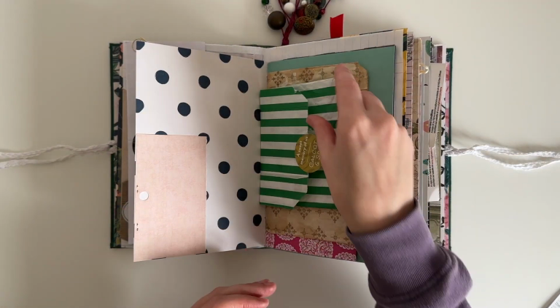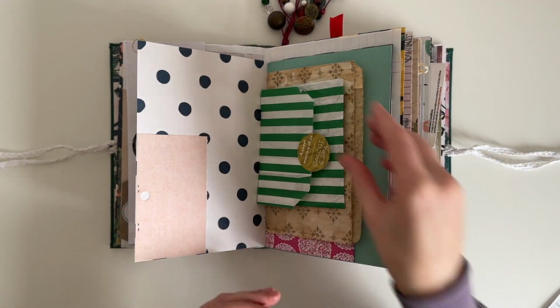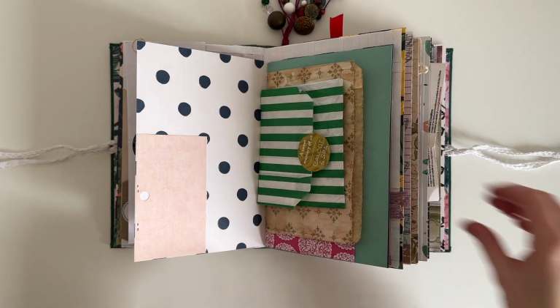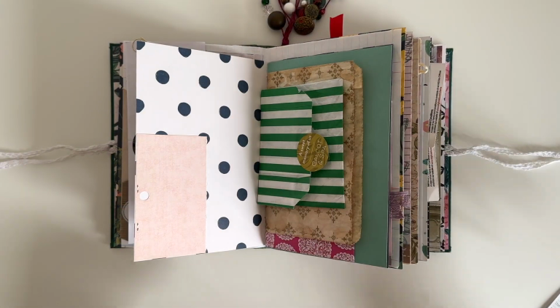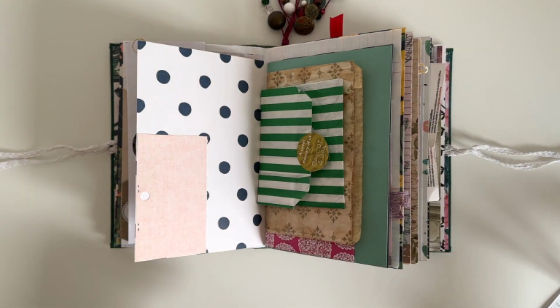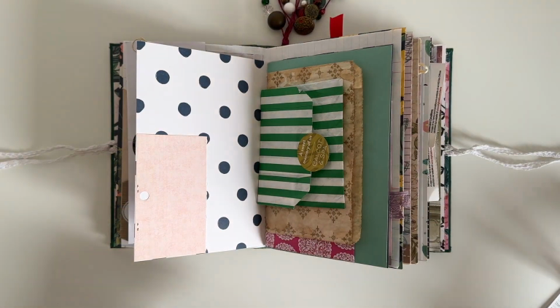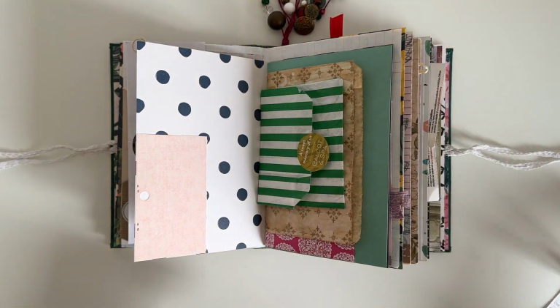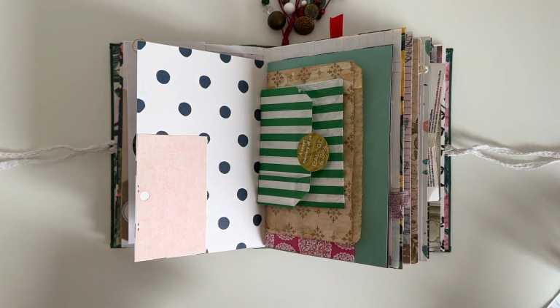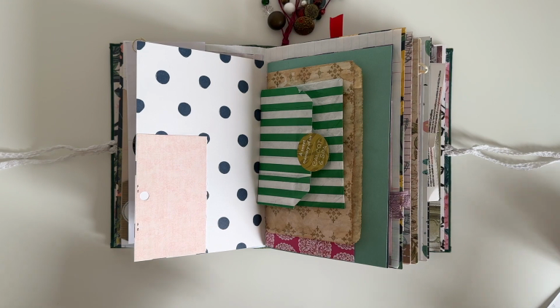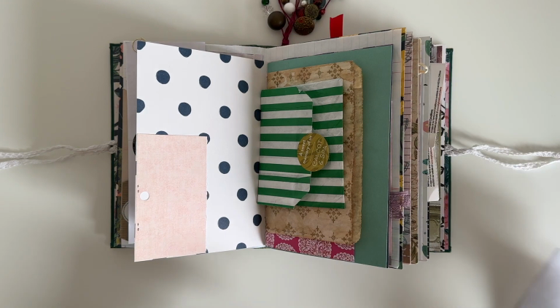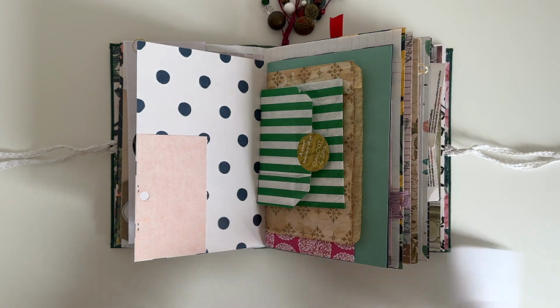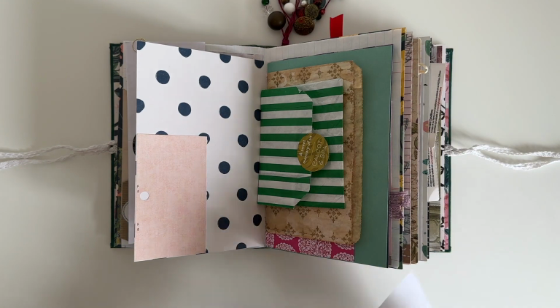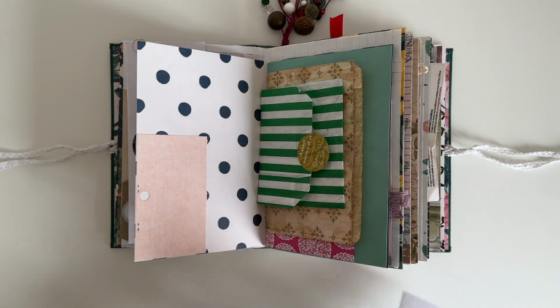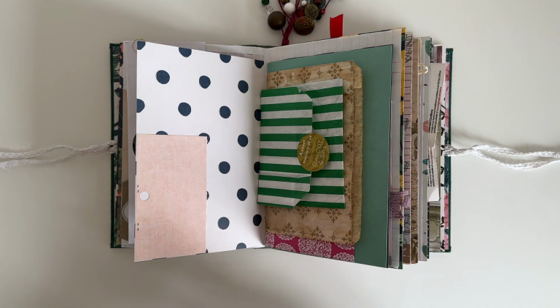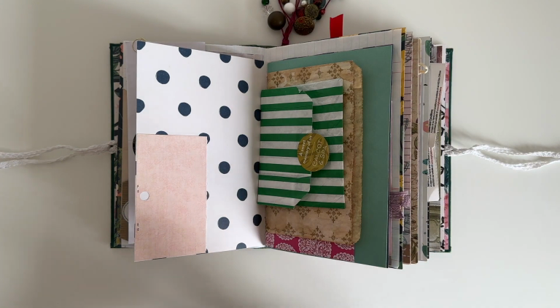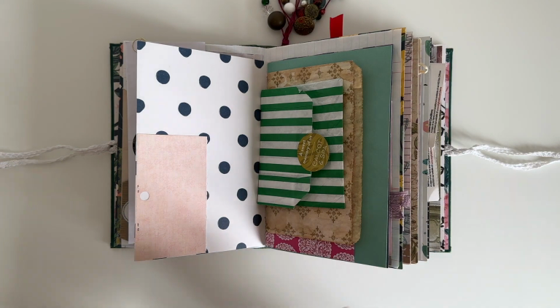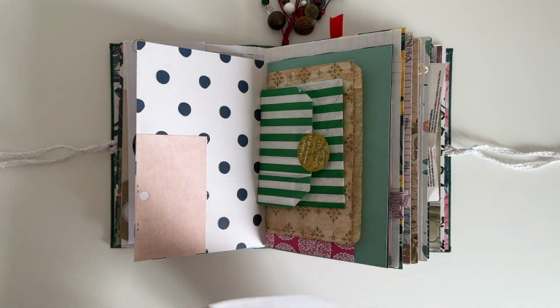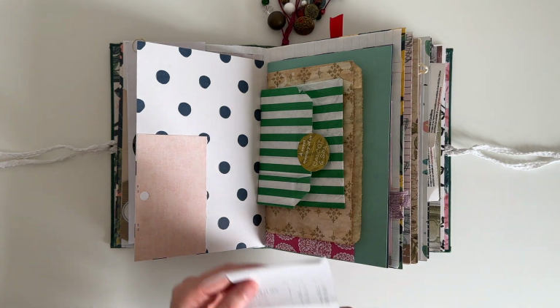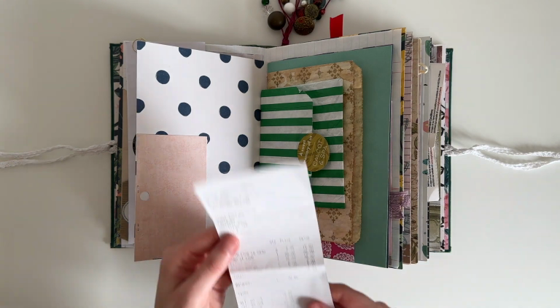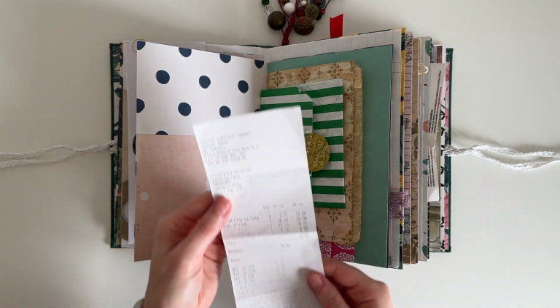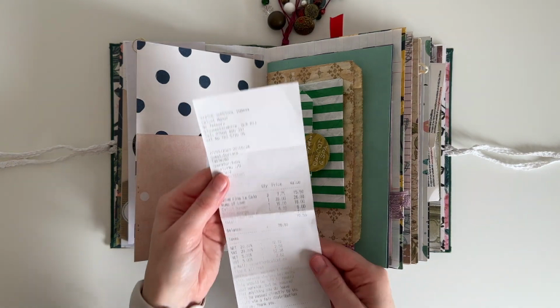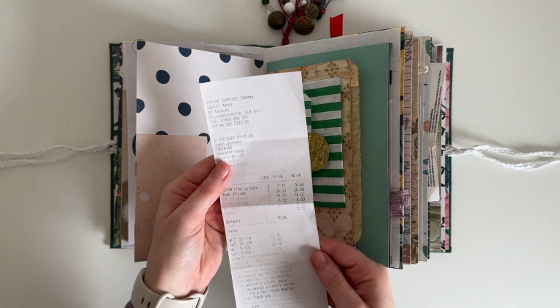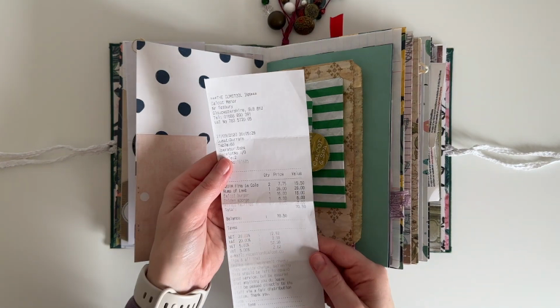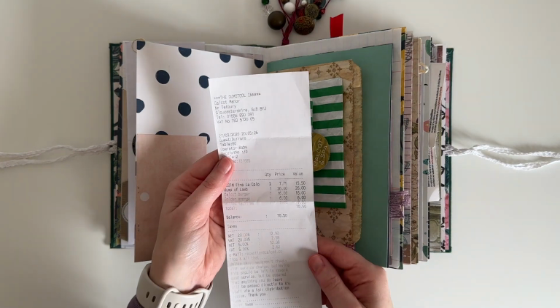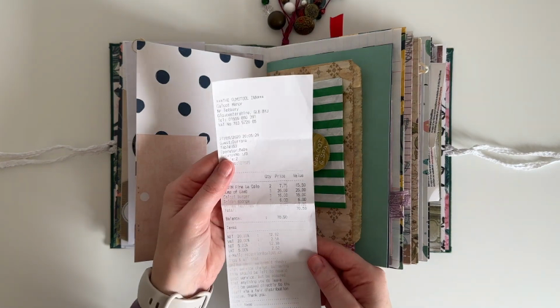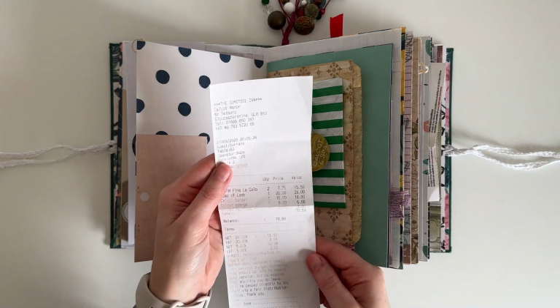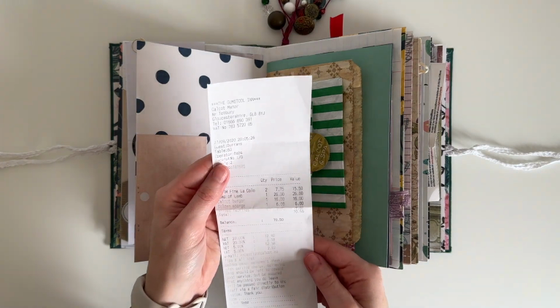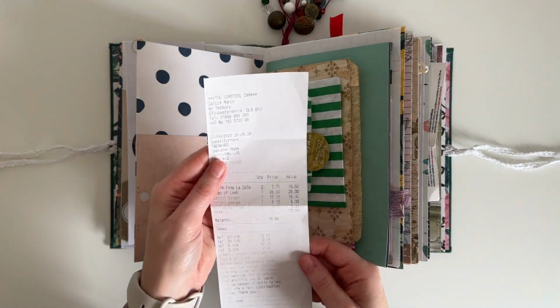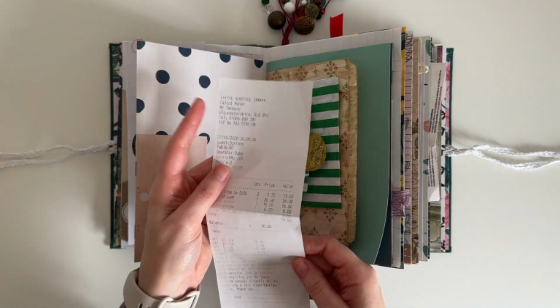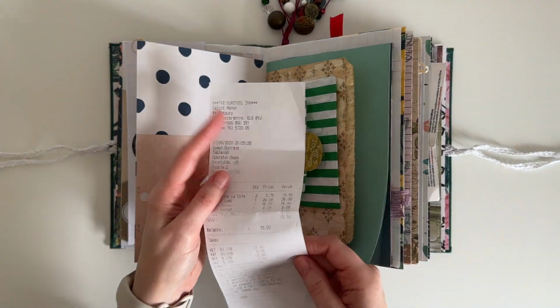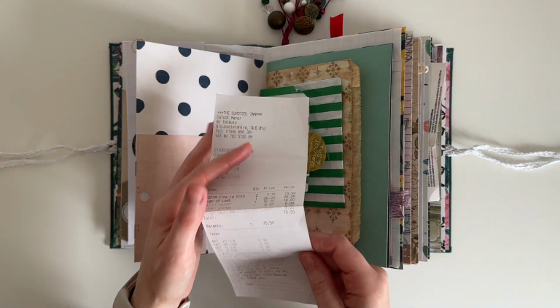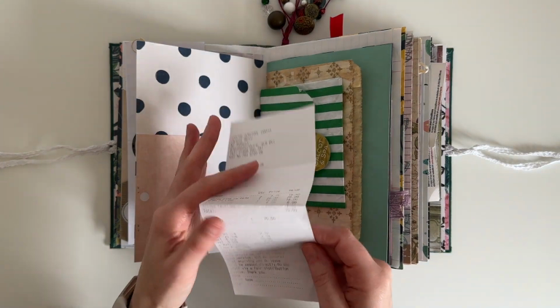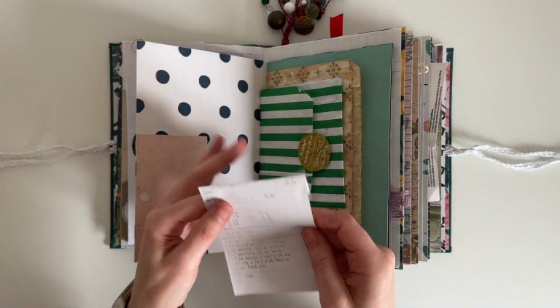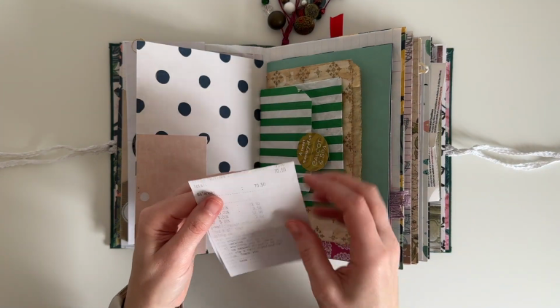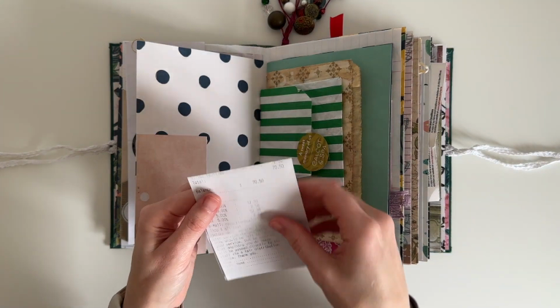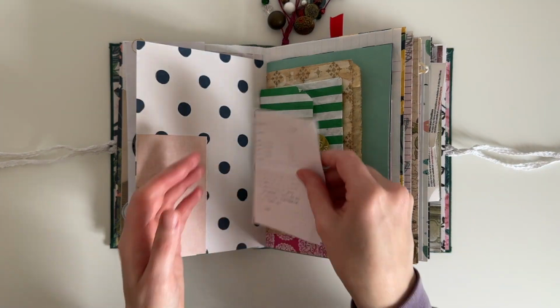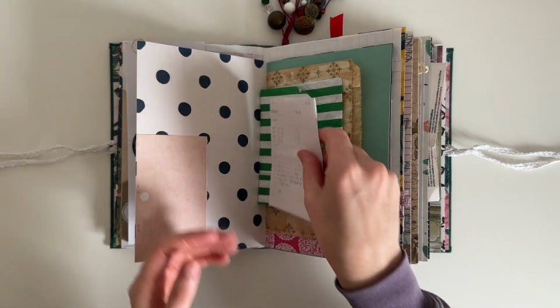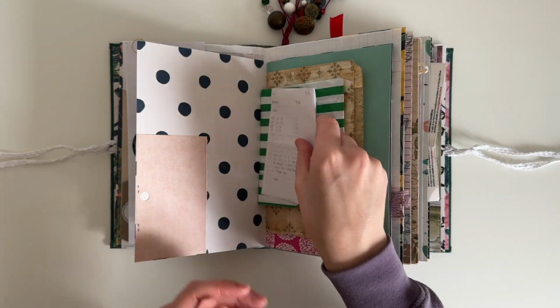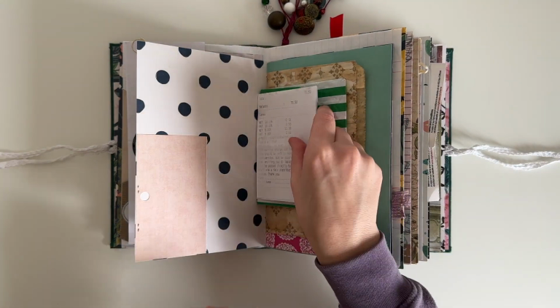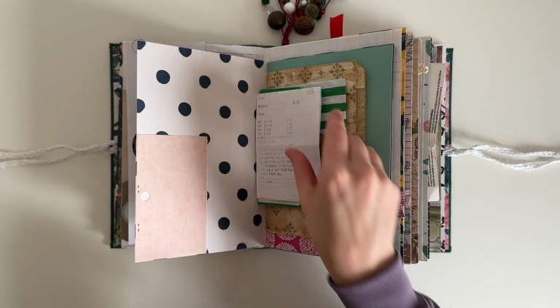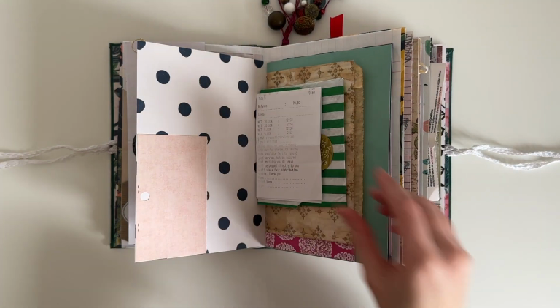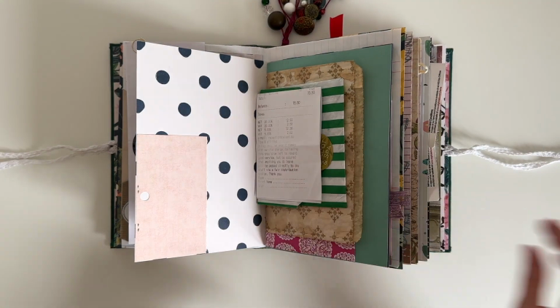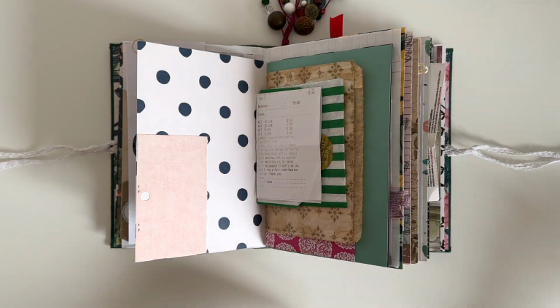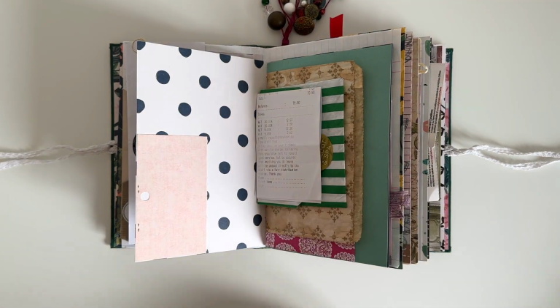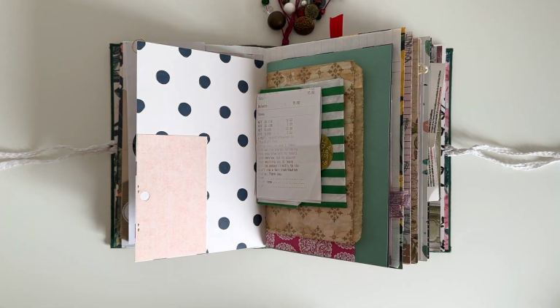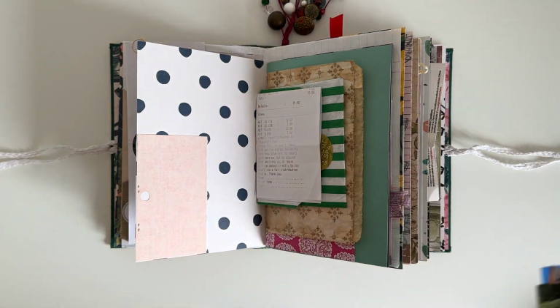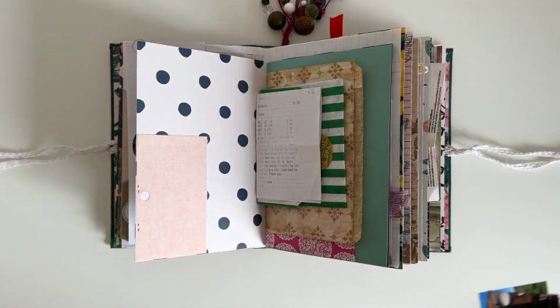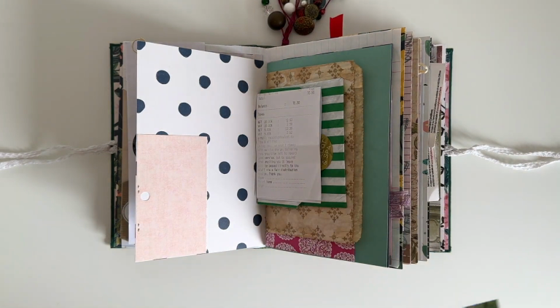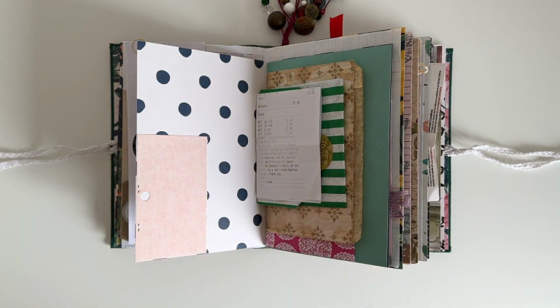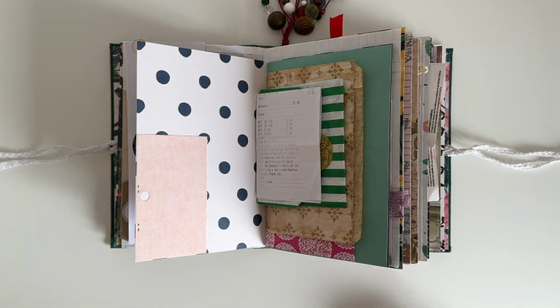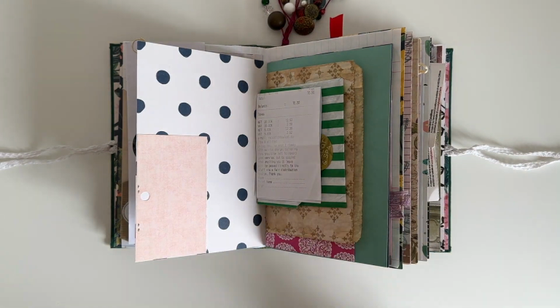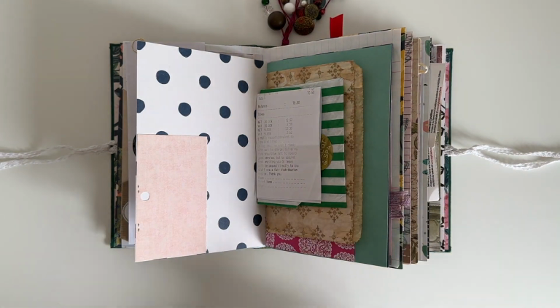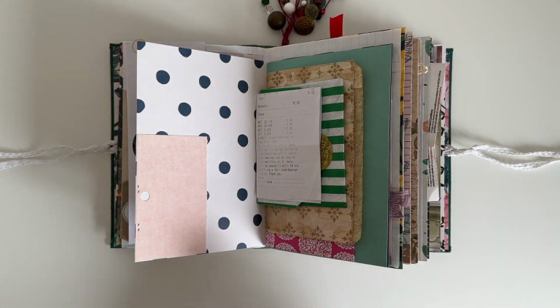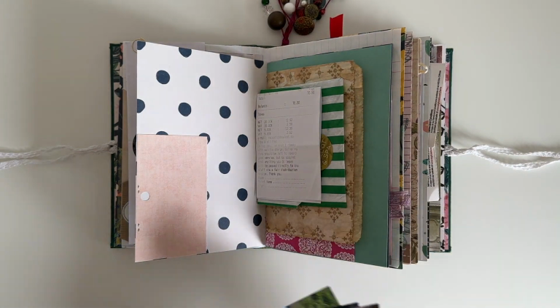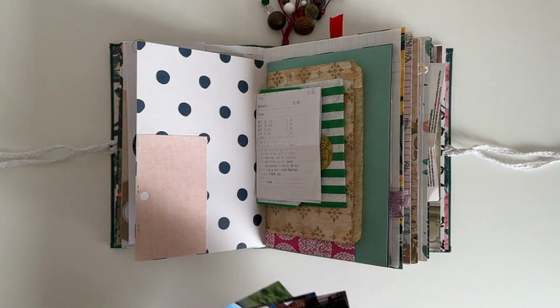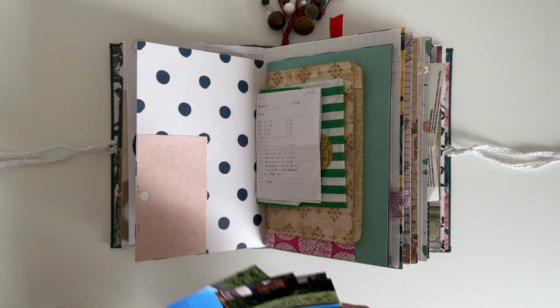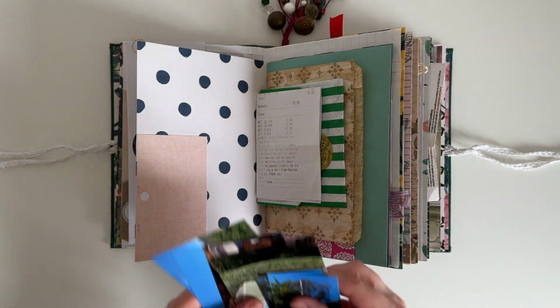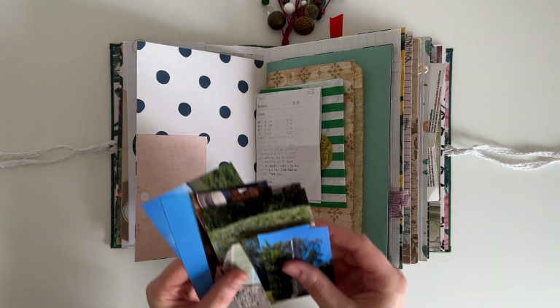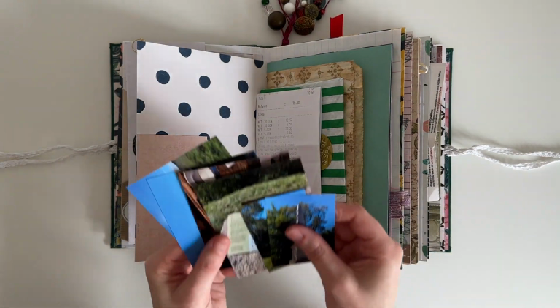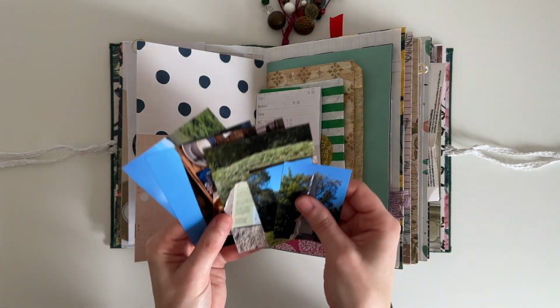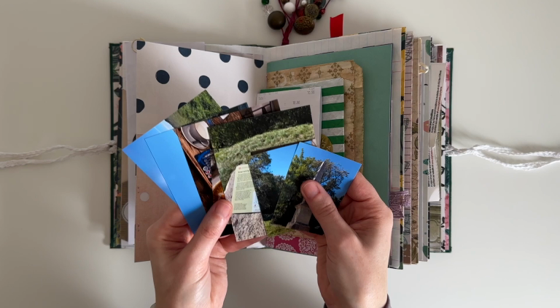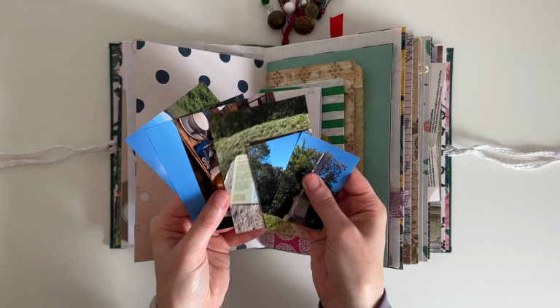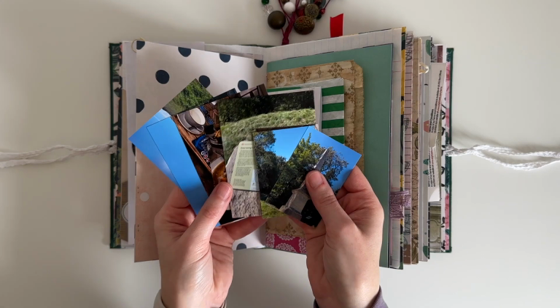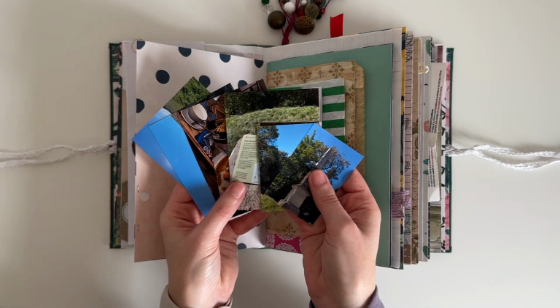So the ephemera I have today is a paper bag with a sticker, a receipt from dinner, and a whole bunch of photos.